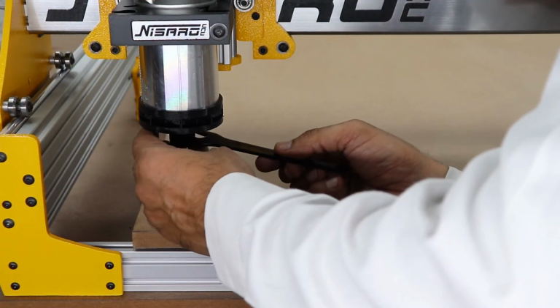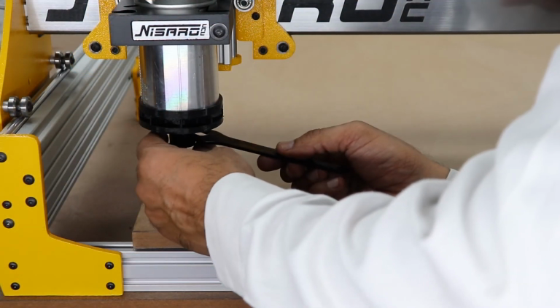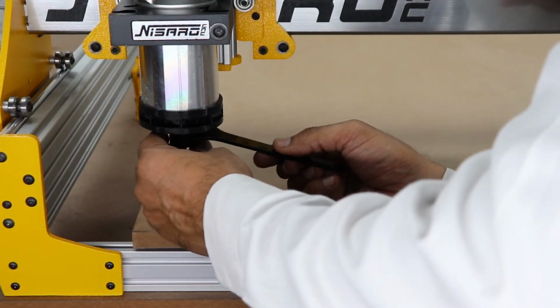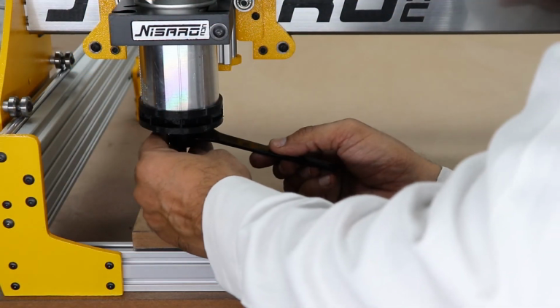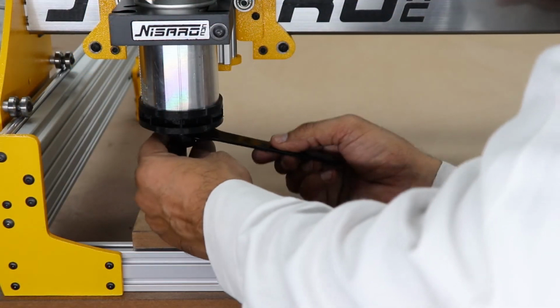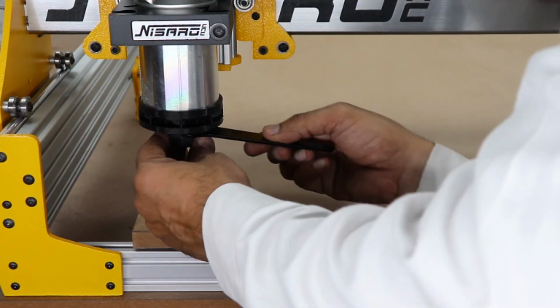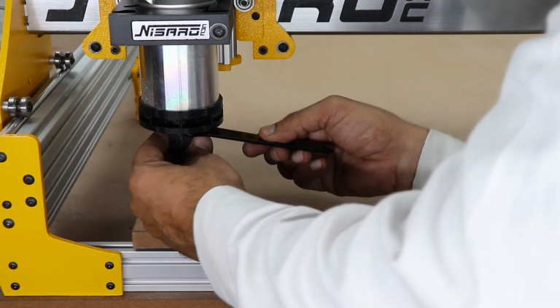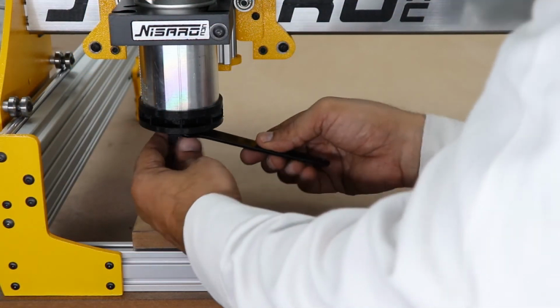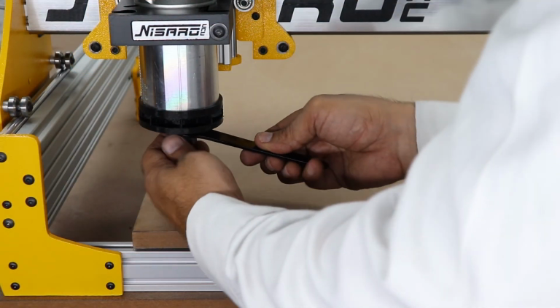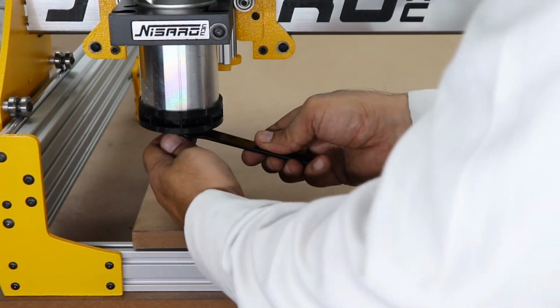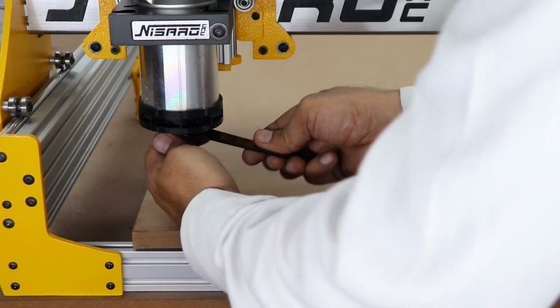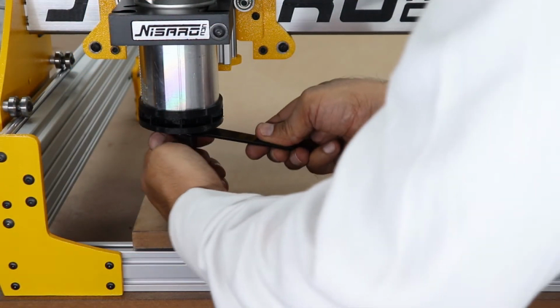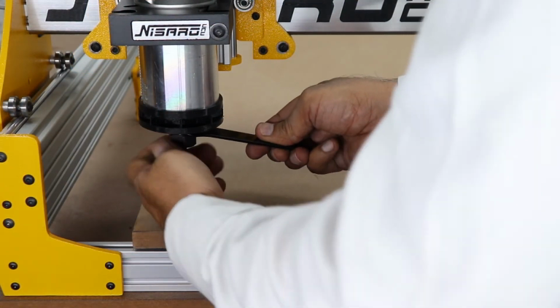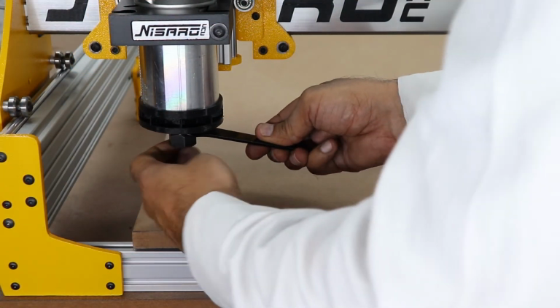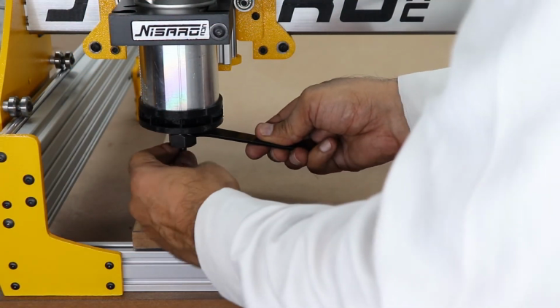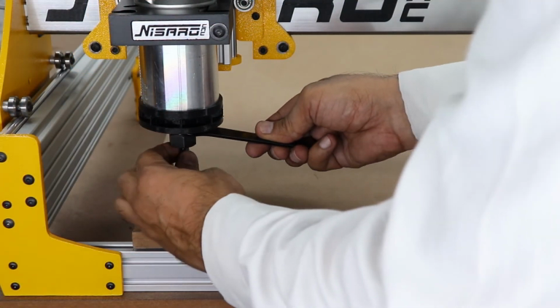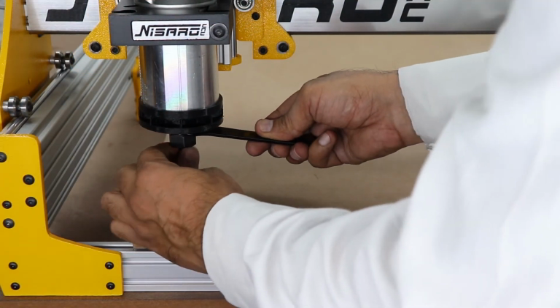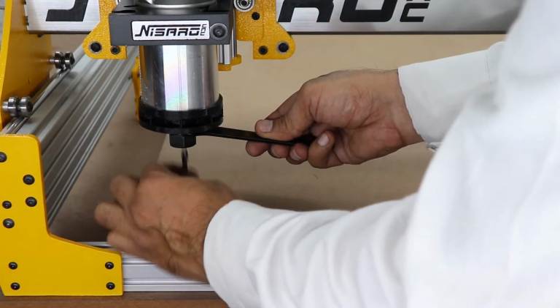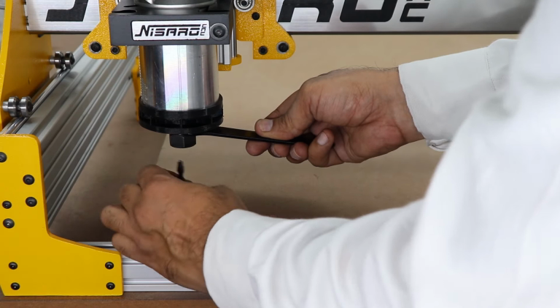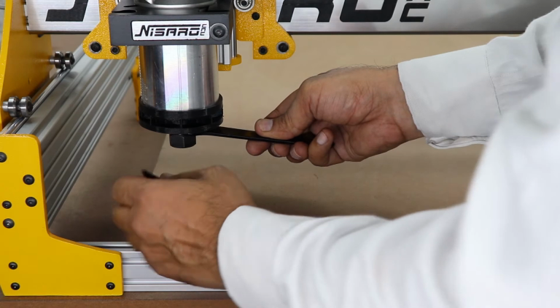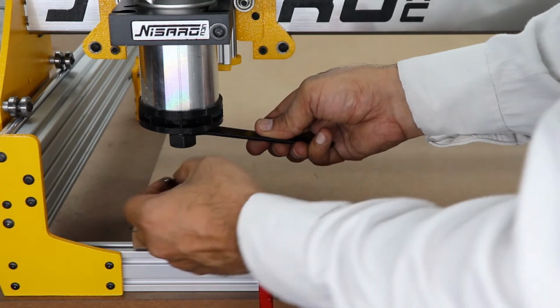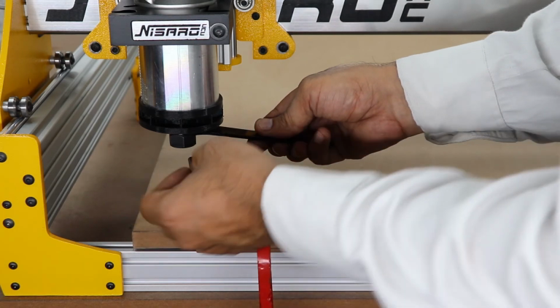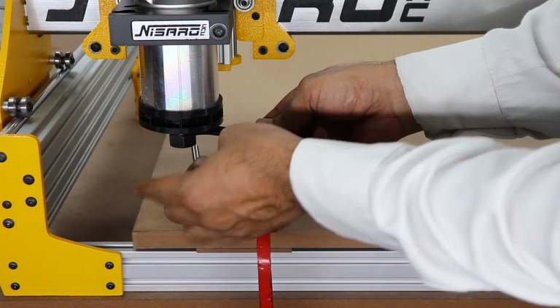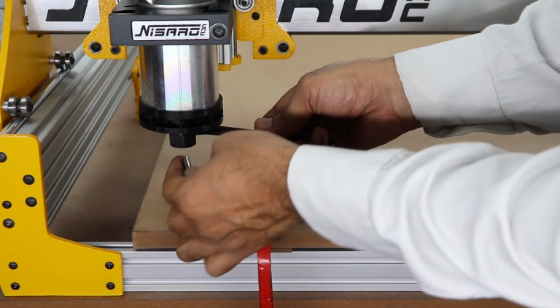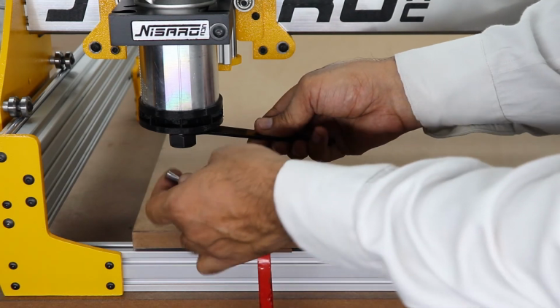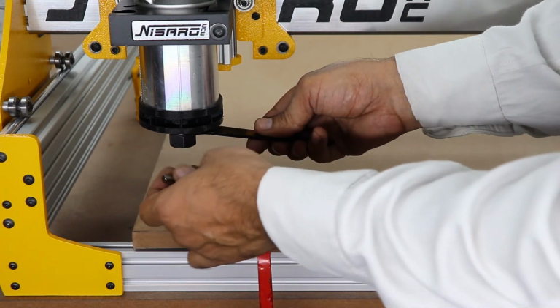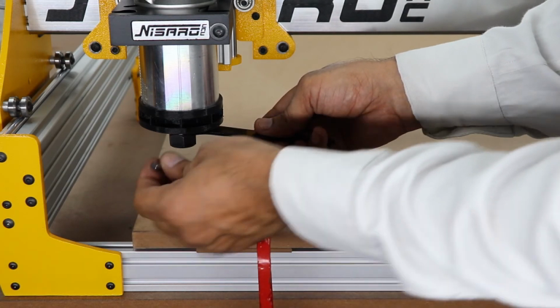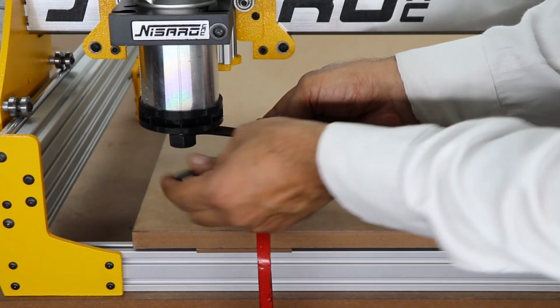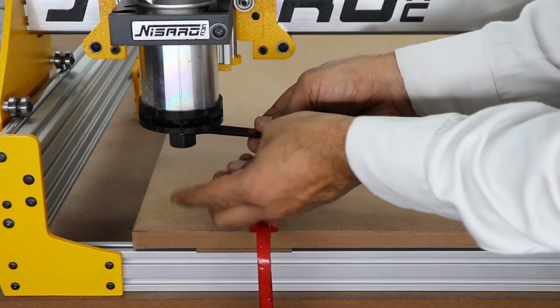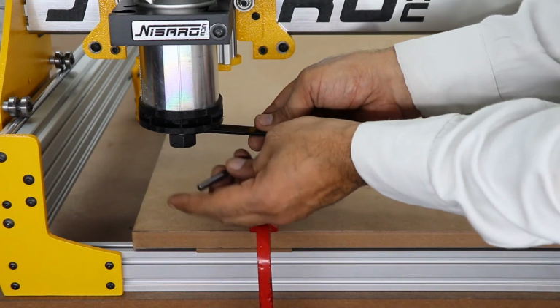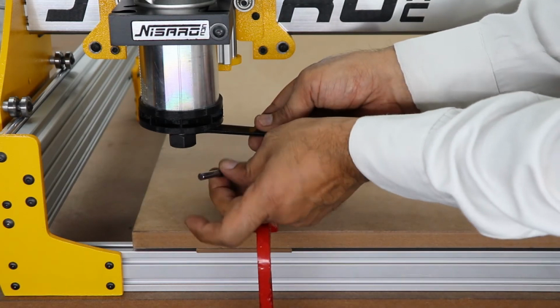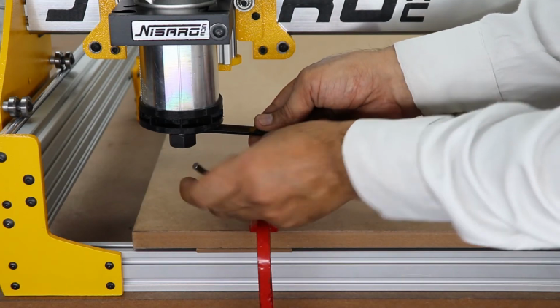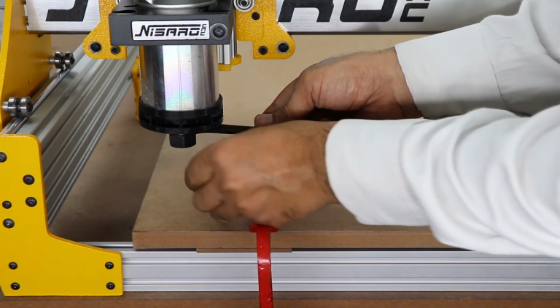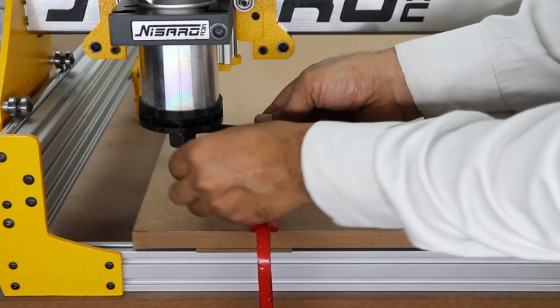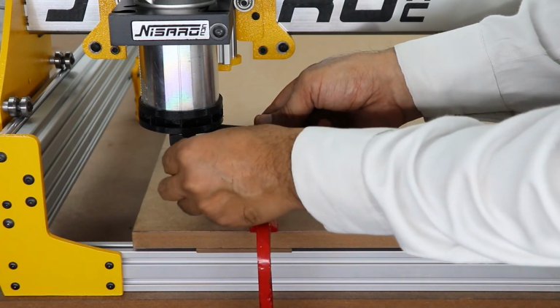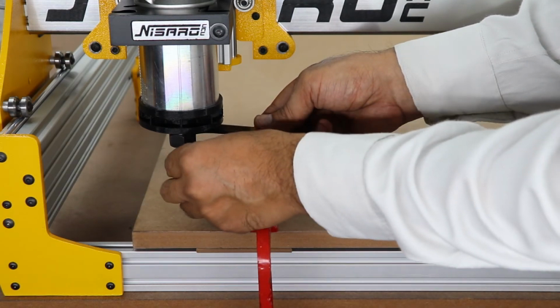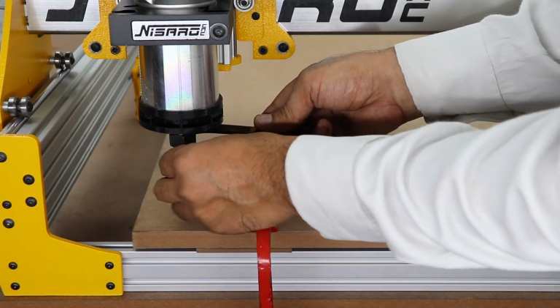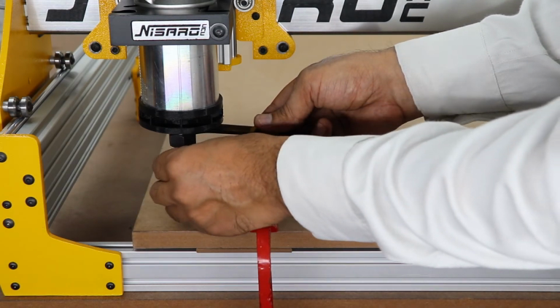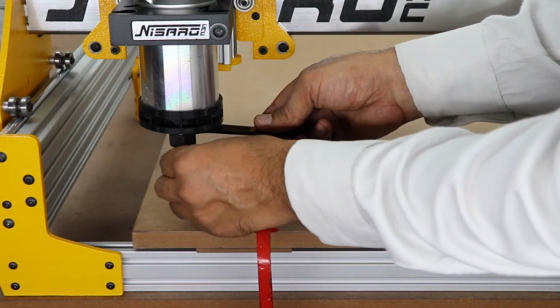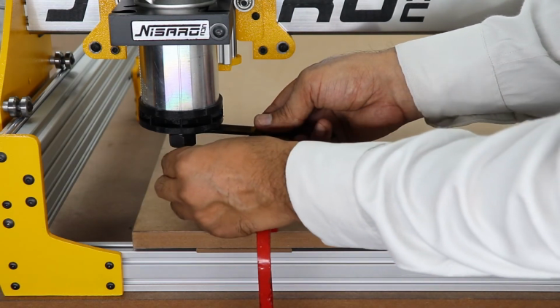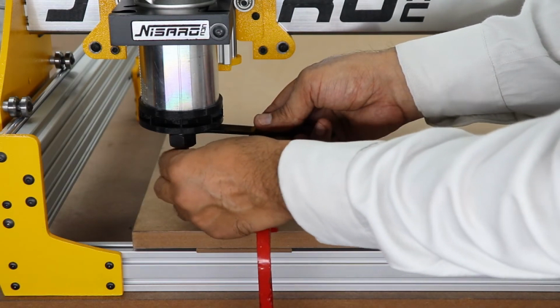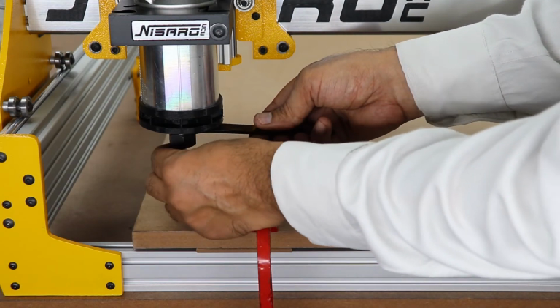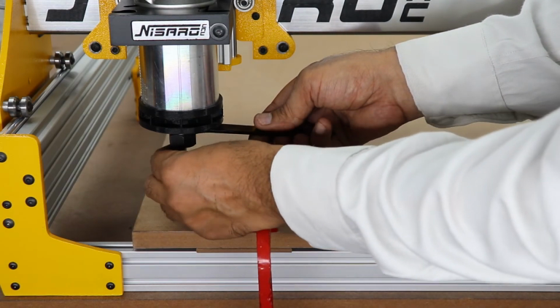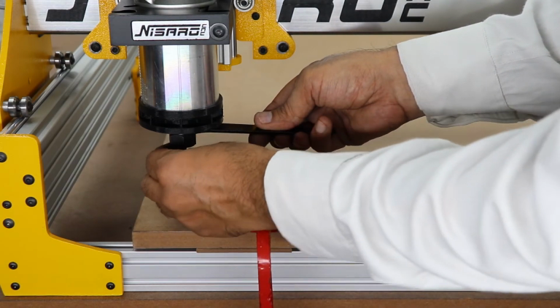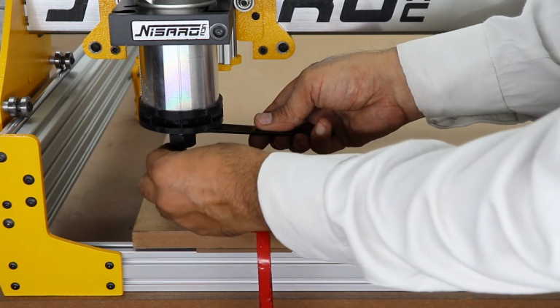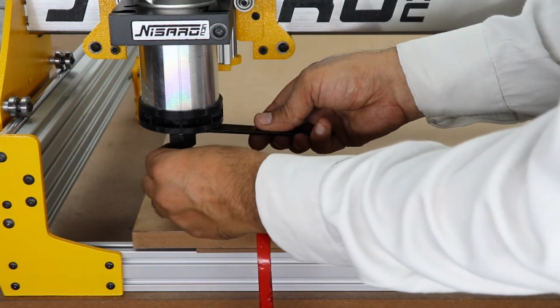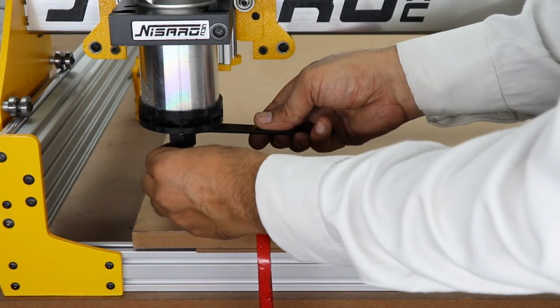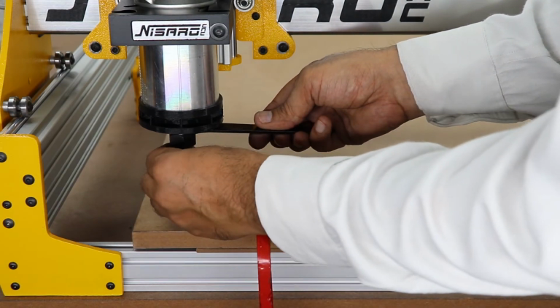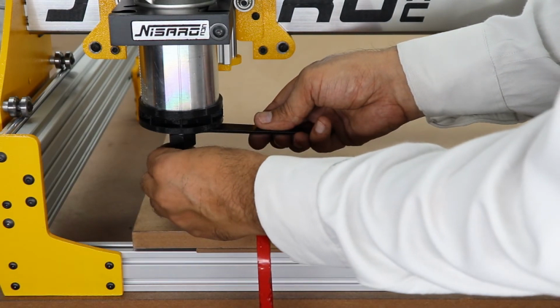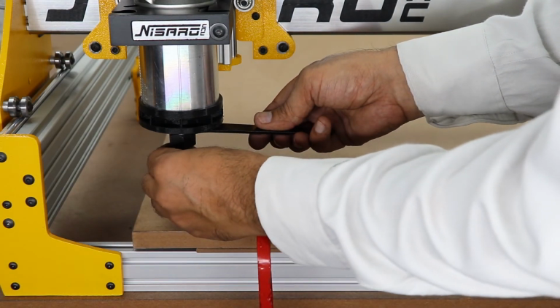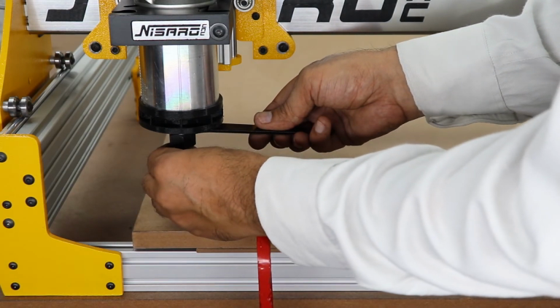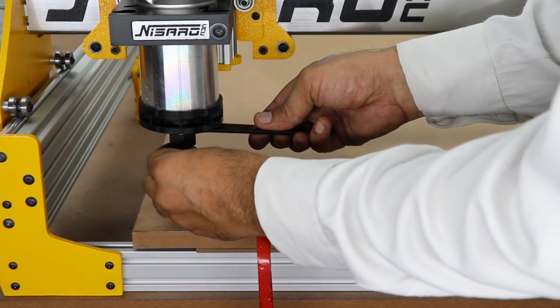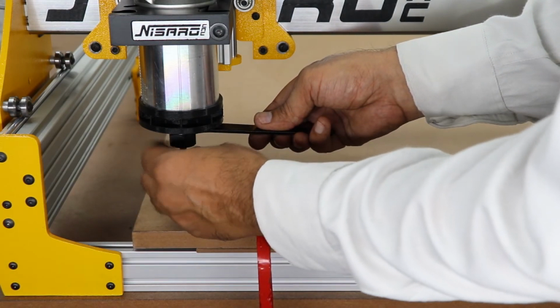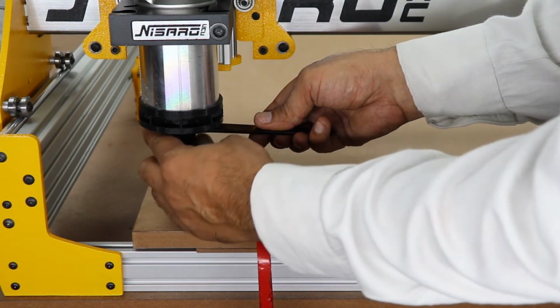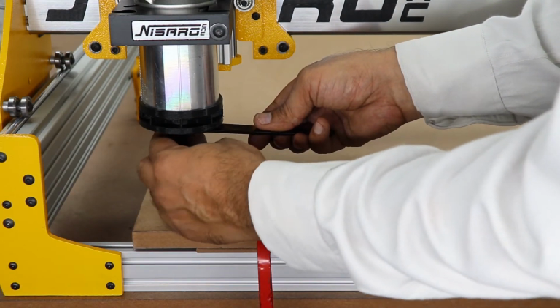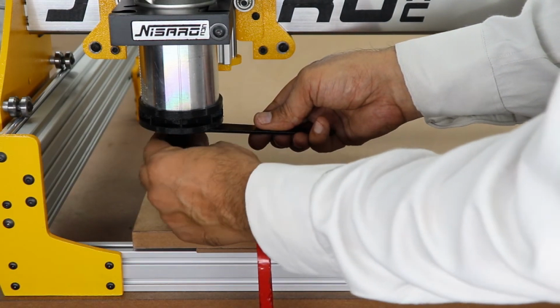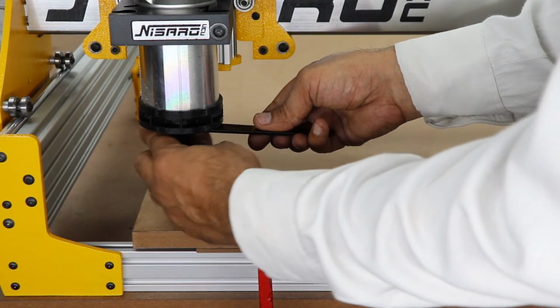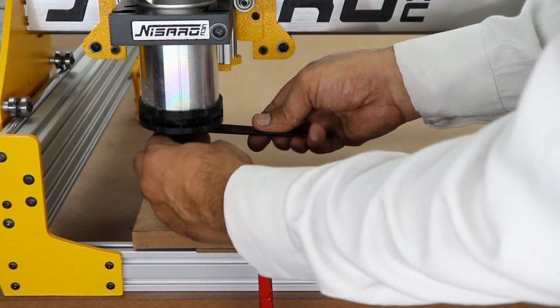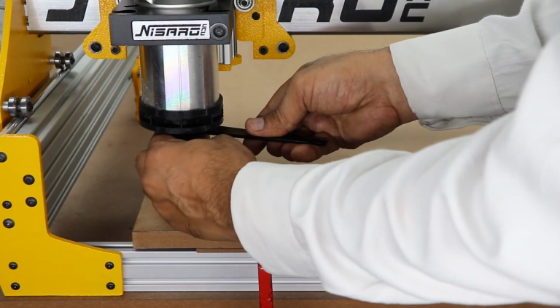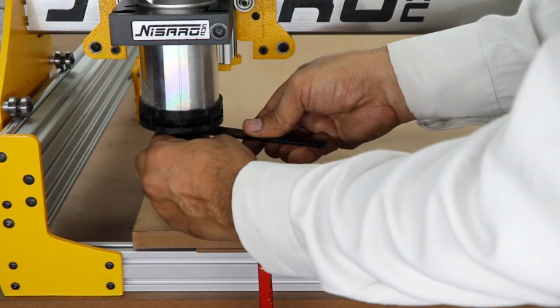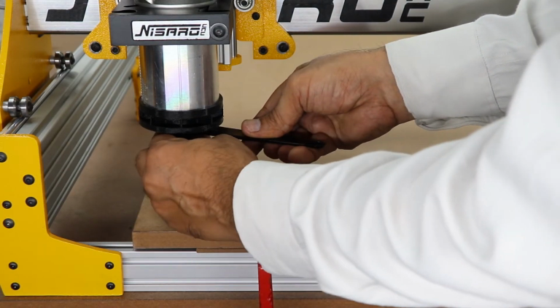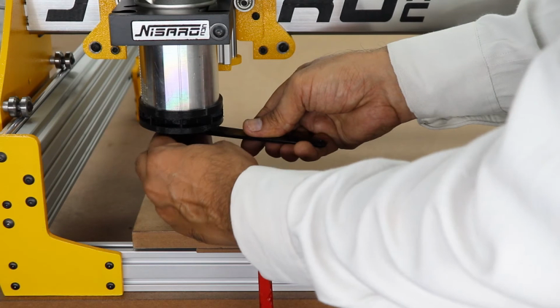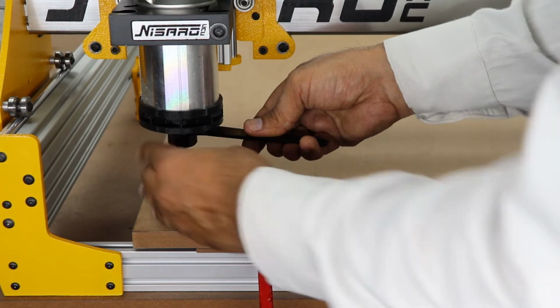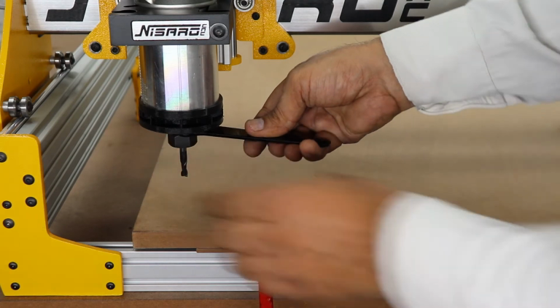Now it's time to install the end mill properly. Unclamp the end mill and flip it. Insert it into the spindle the right way and tighten it down.